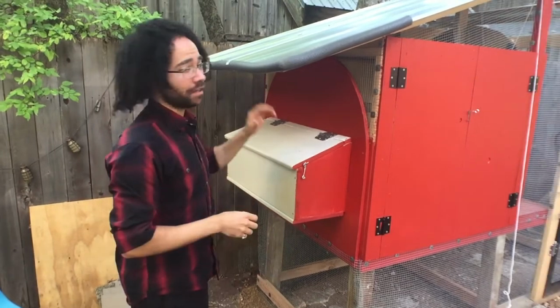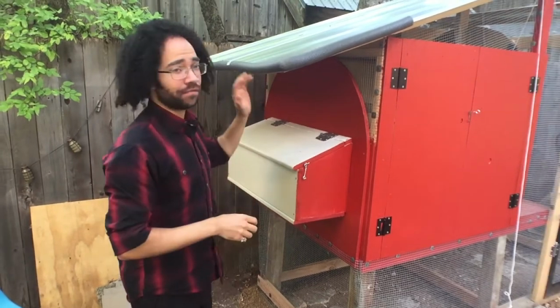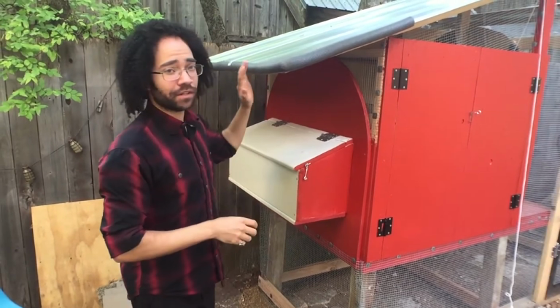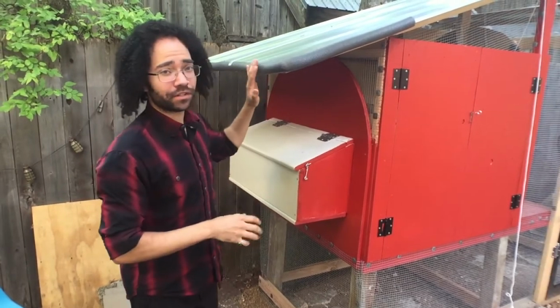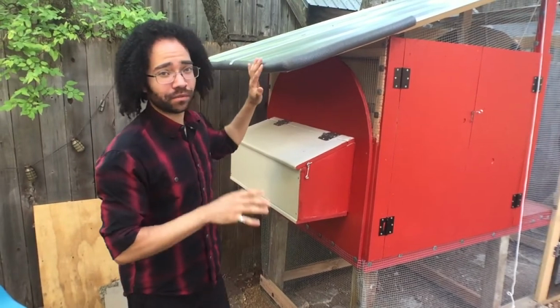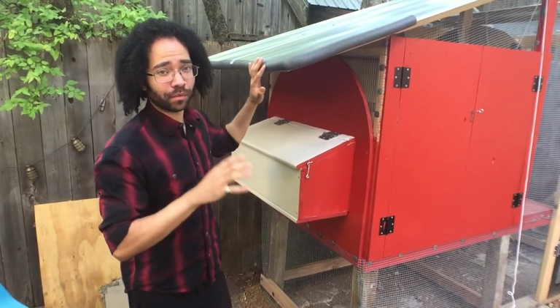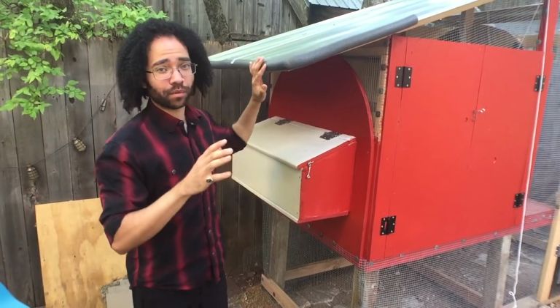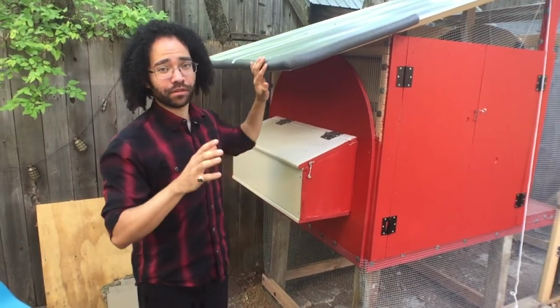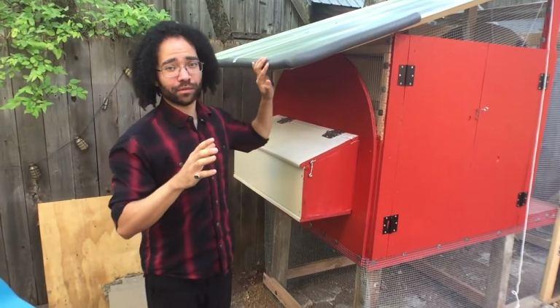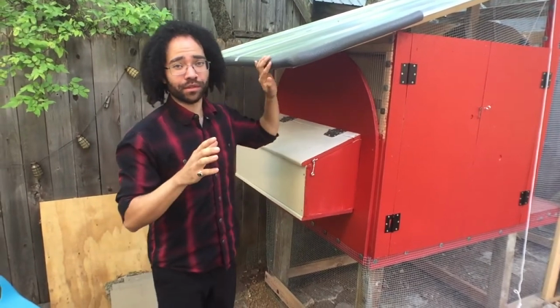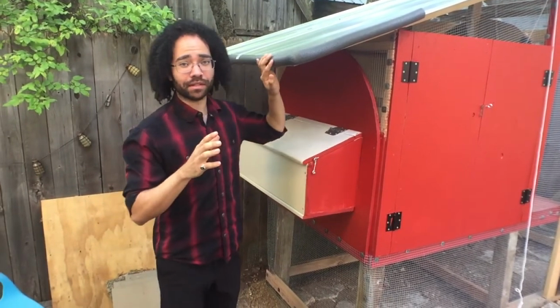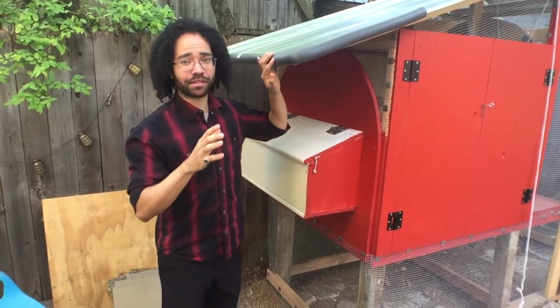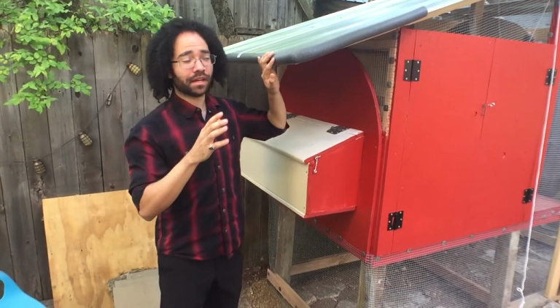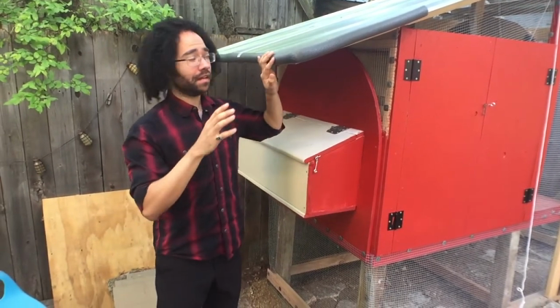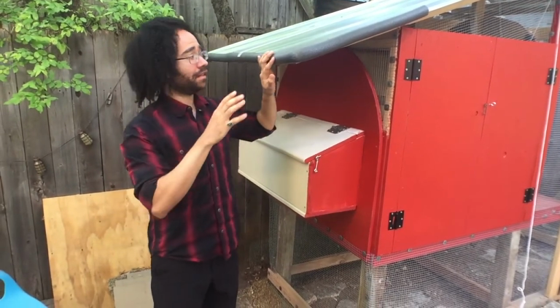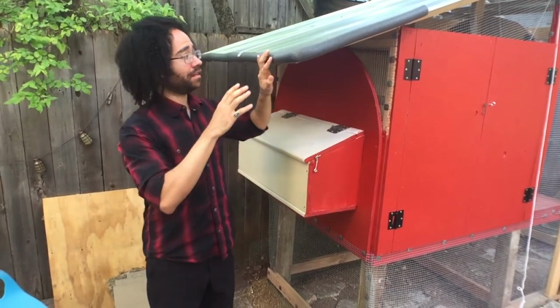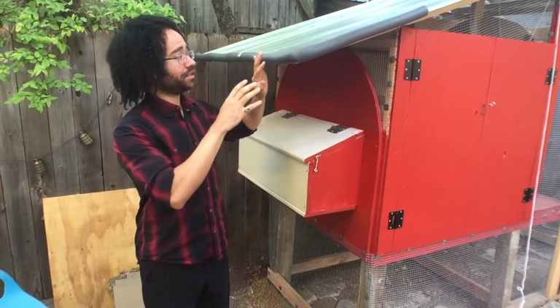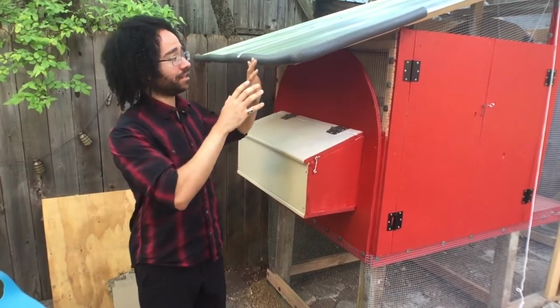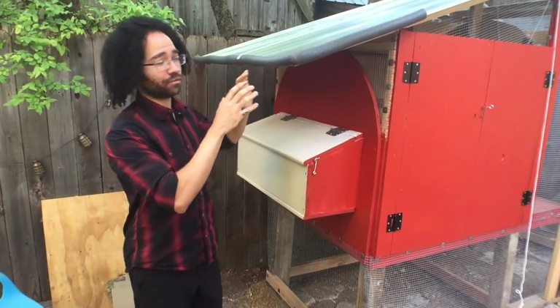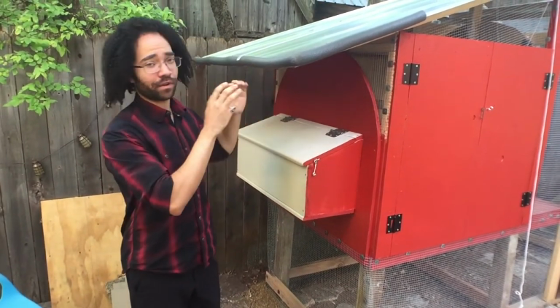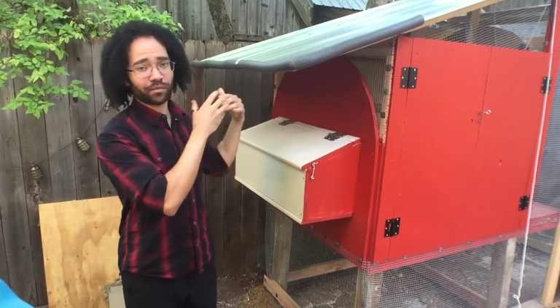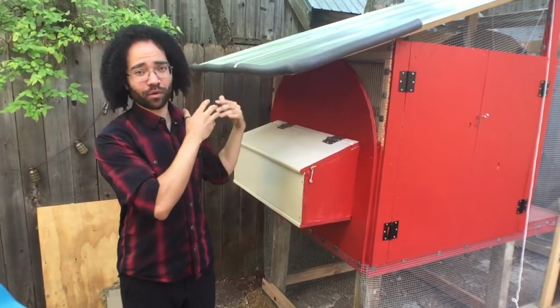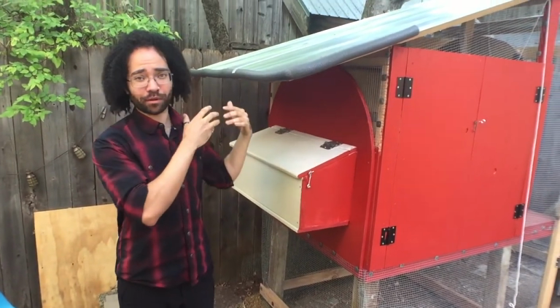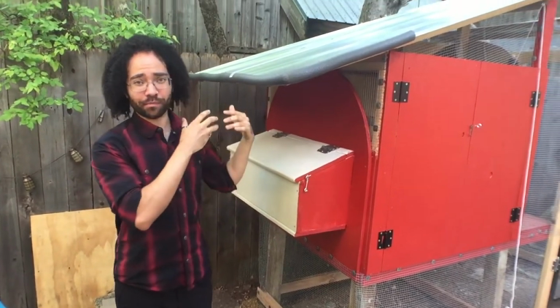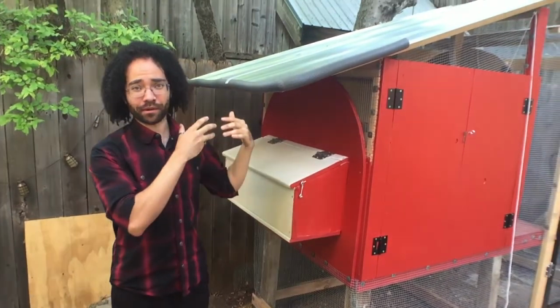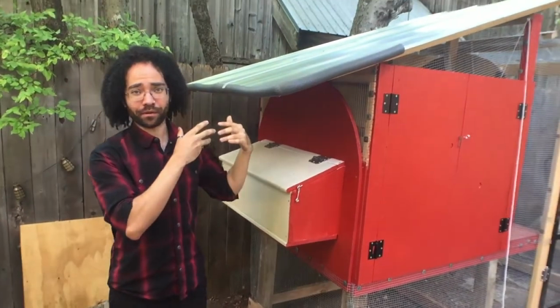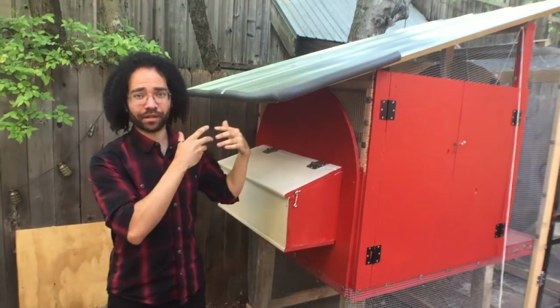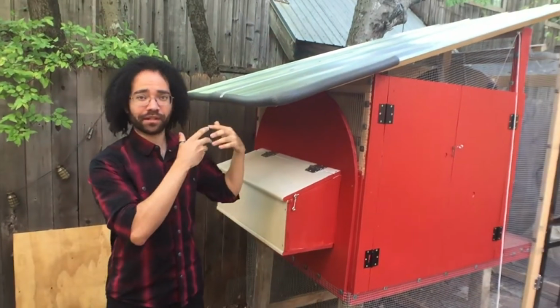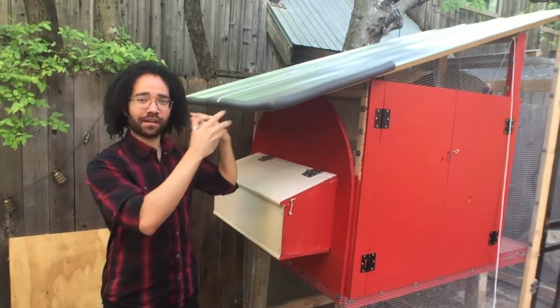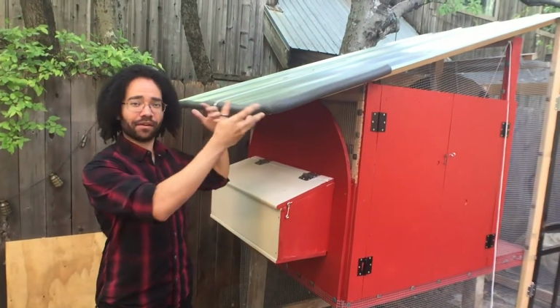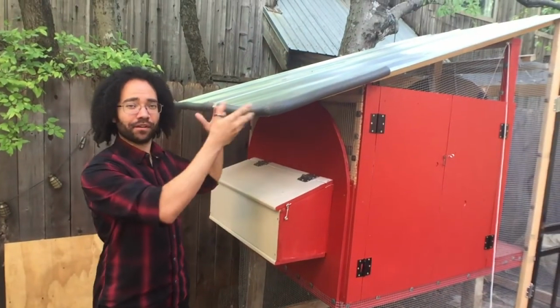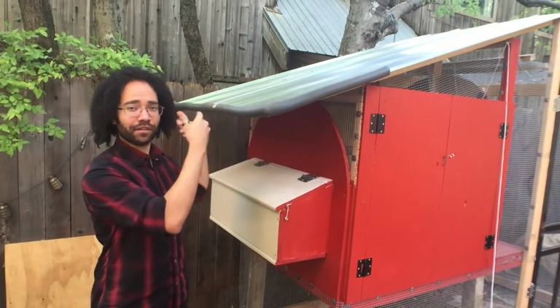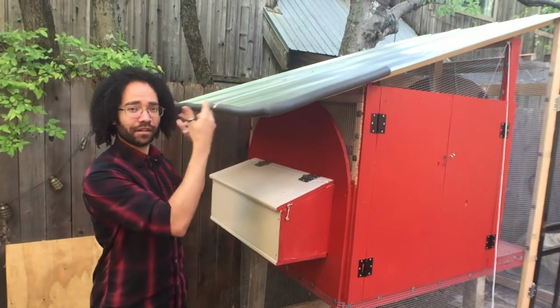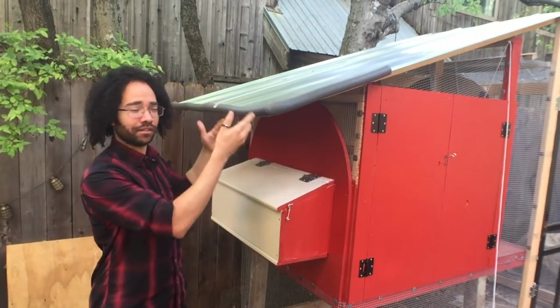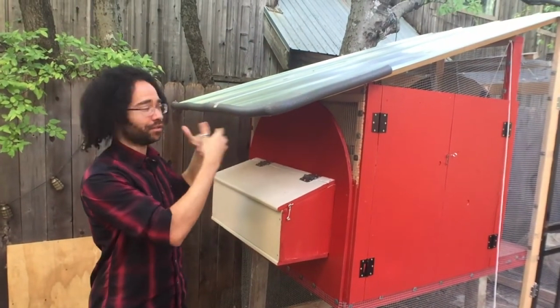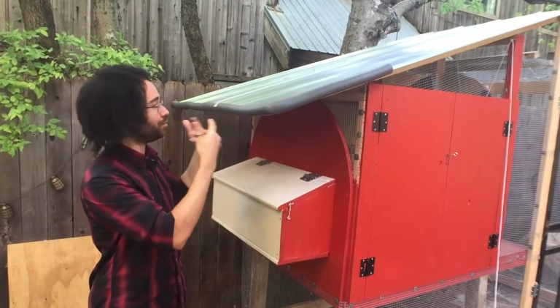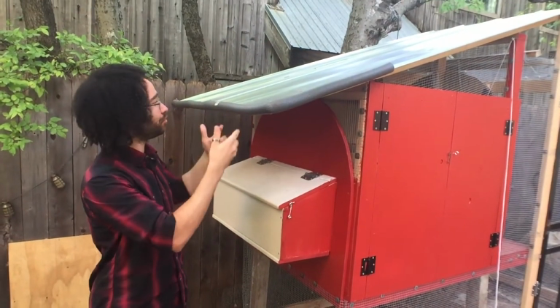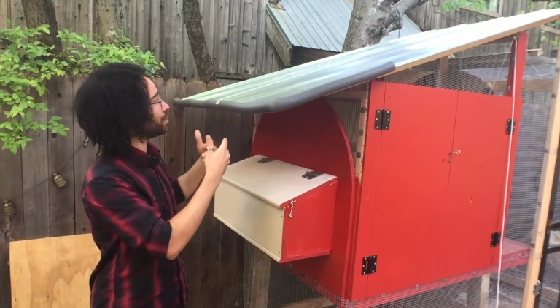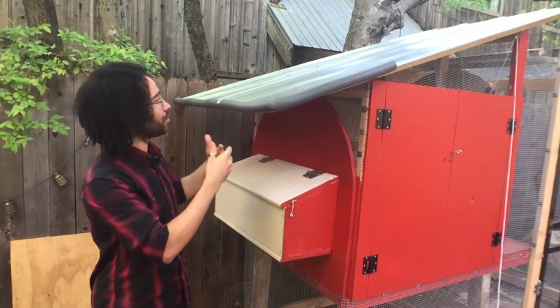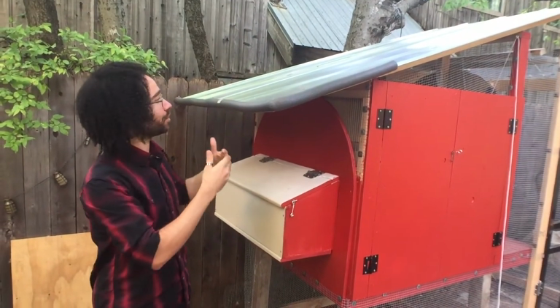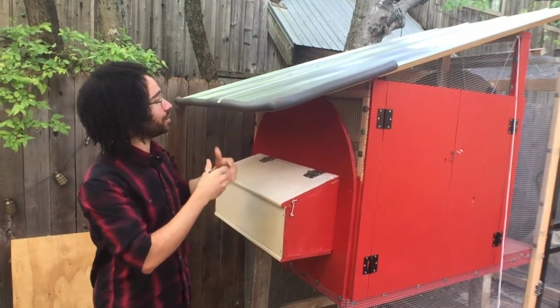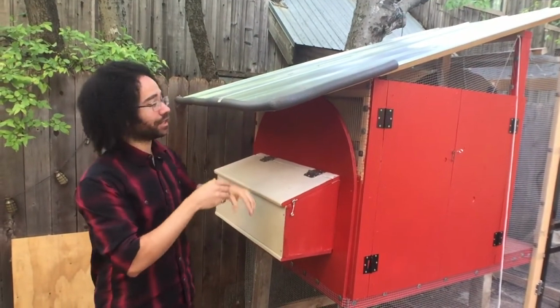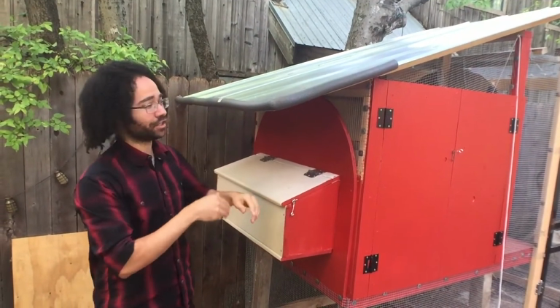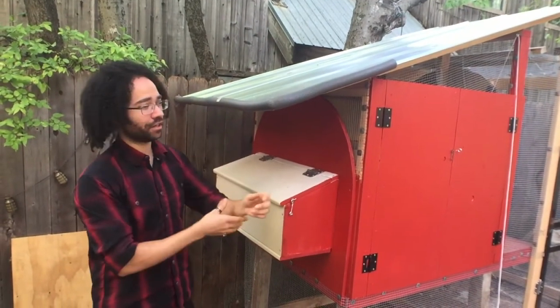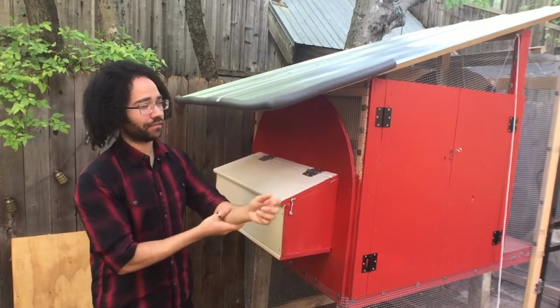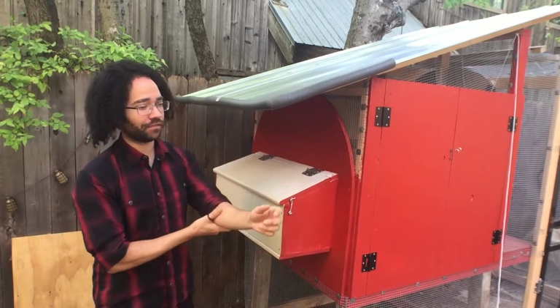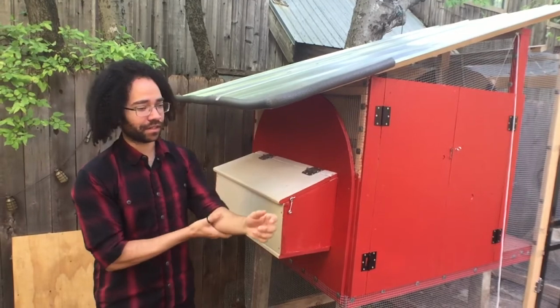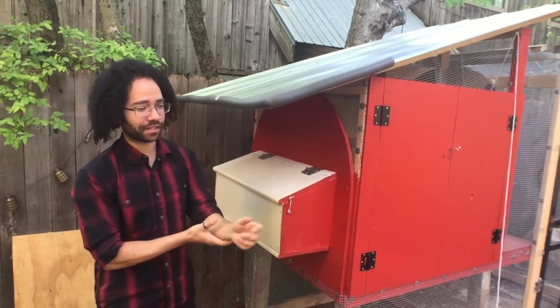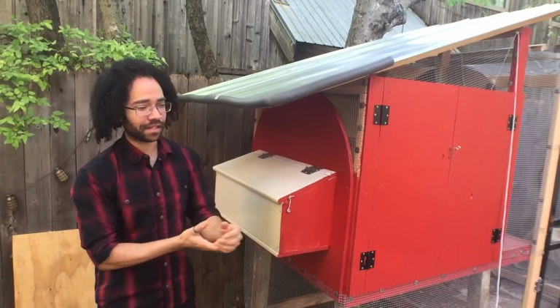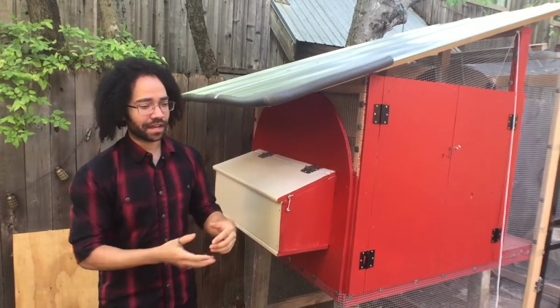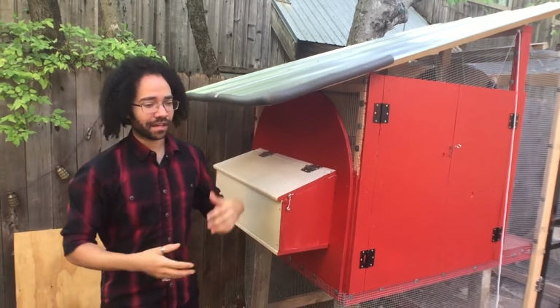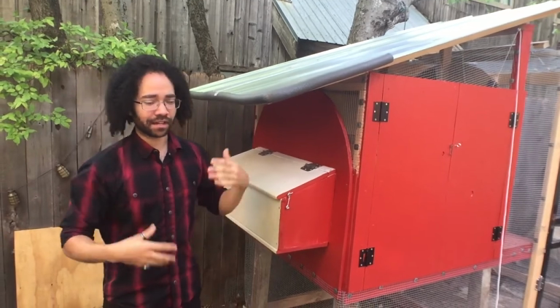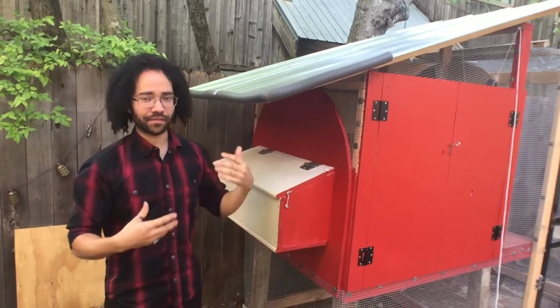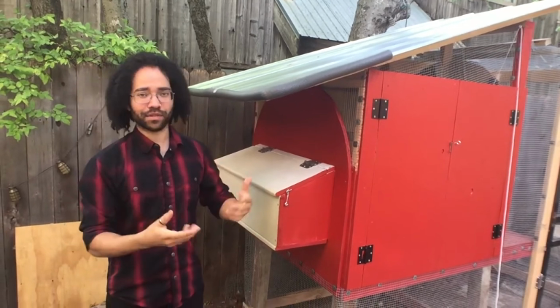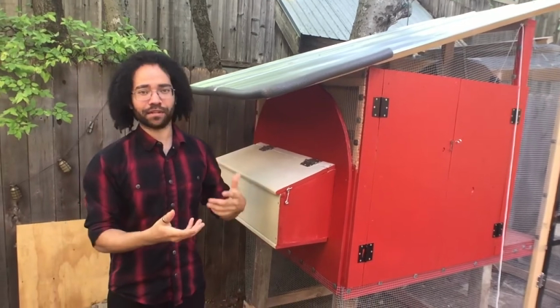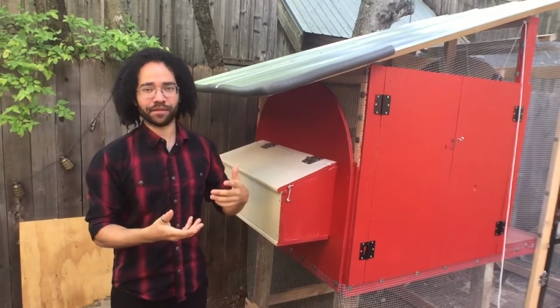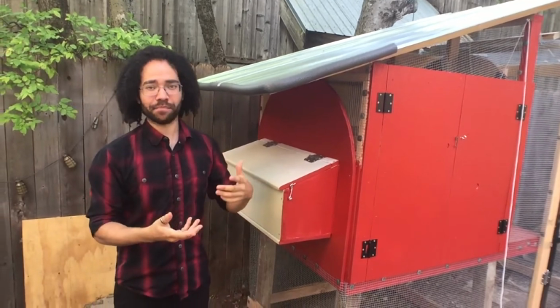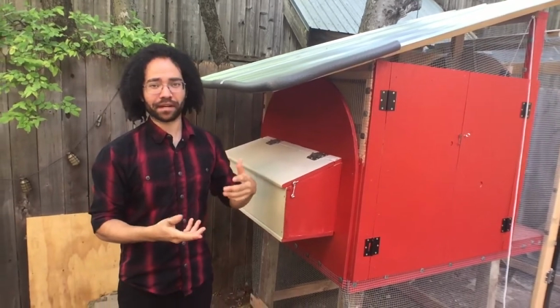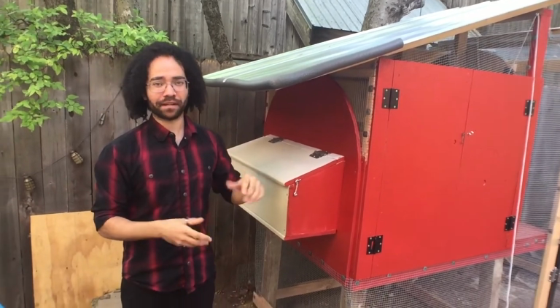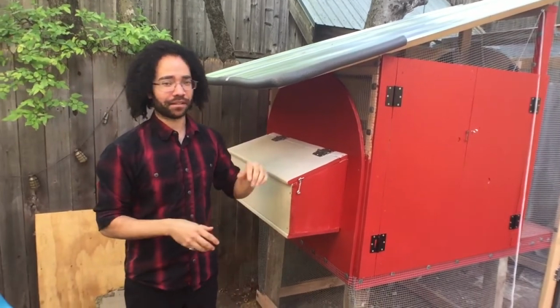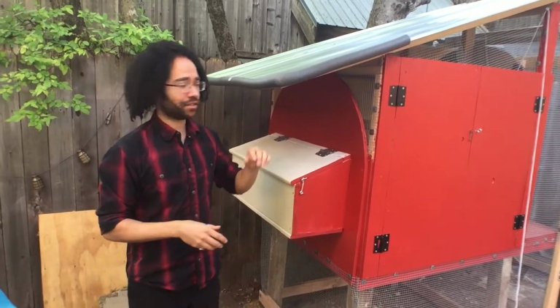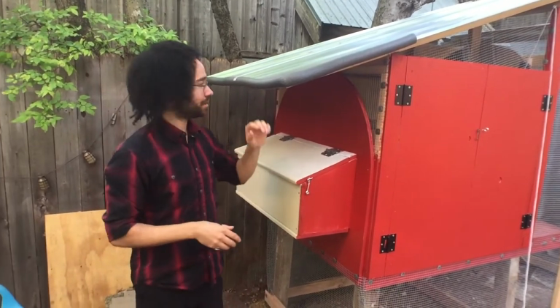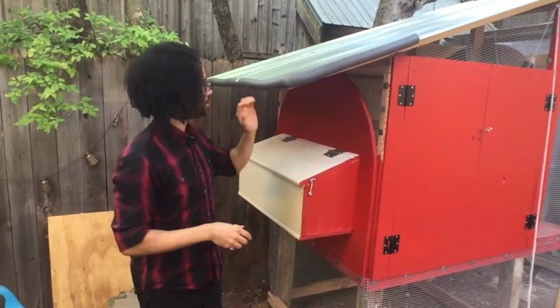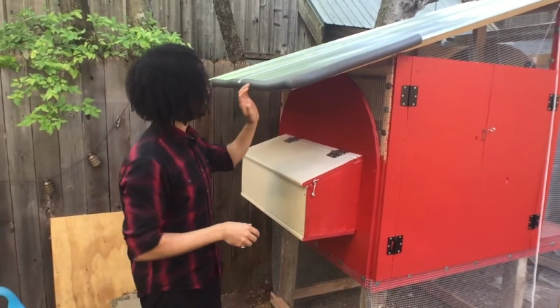Eventually what we want to do with this is get a rainwater barrel and do rainwater collection off of this, and kind of use that to feed back into the chicken coop.